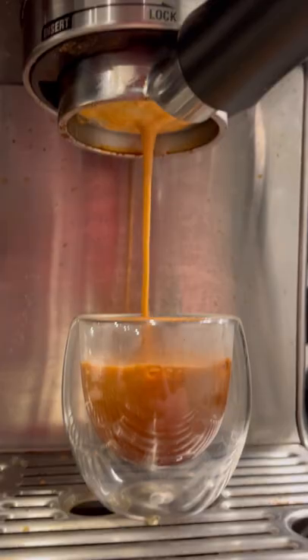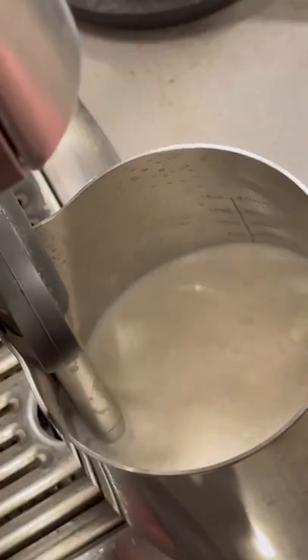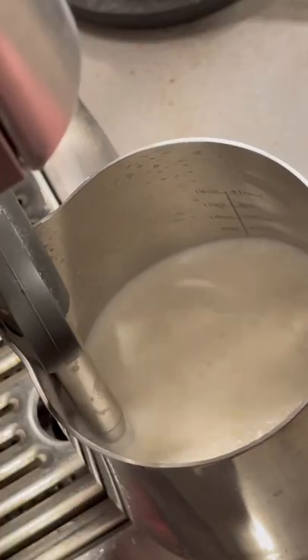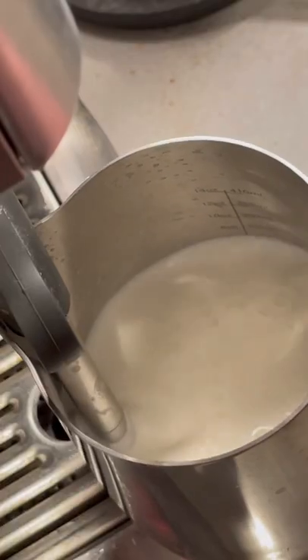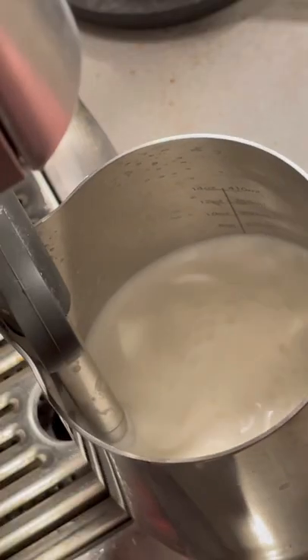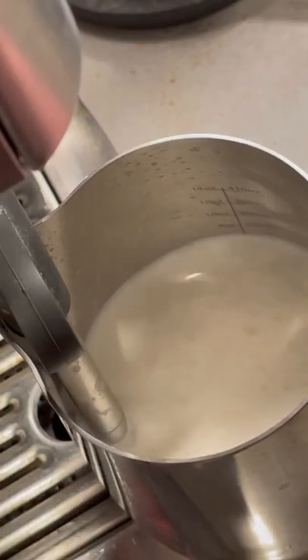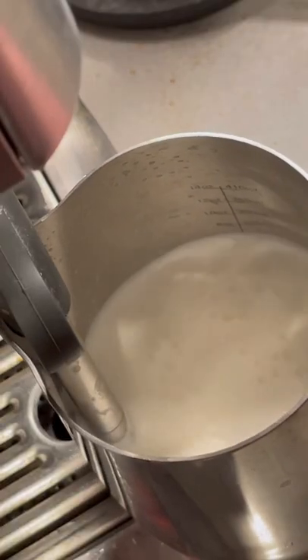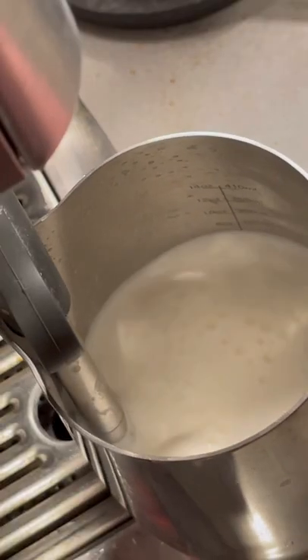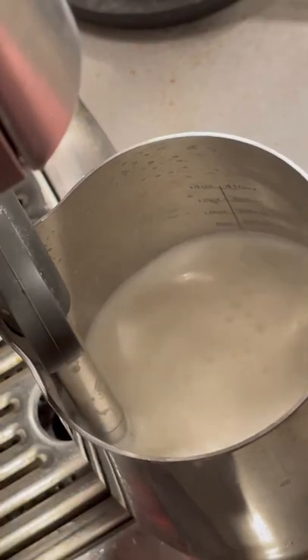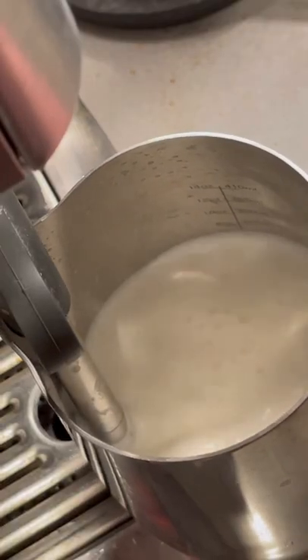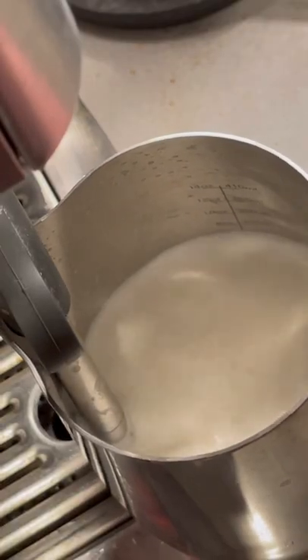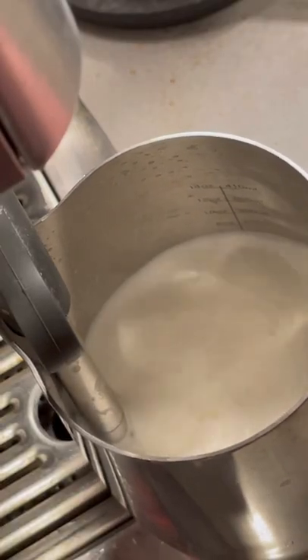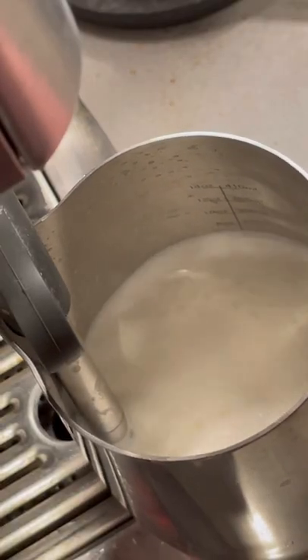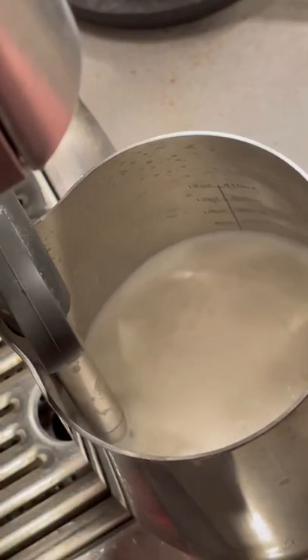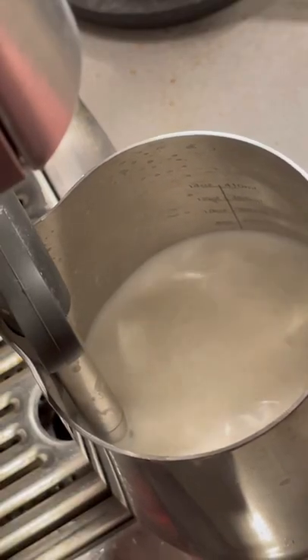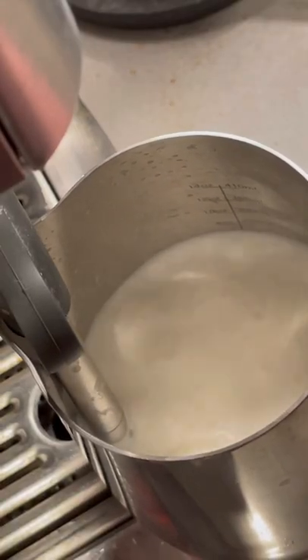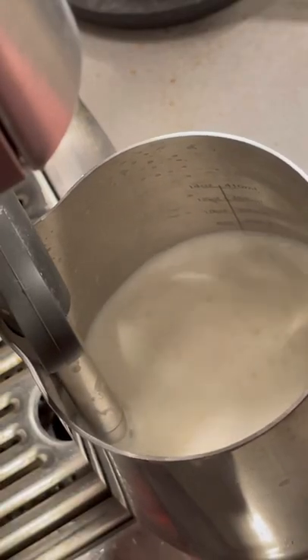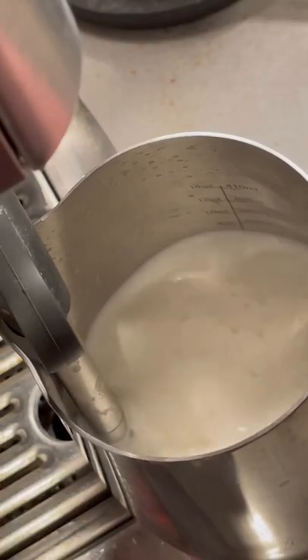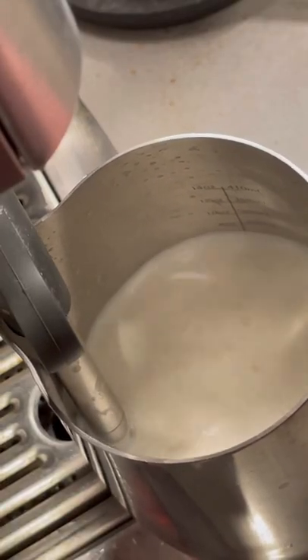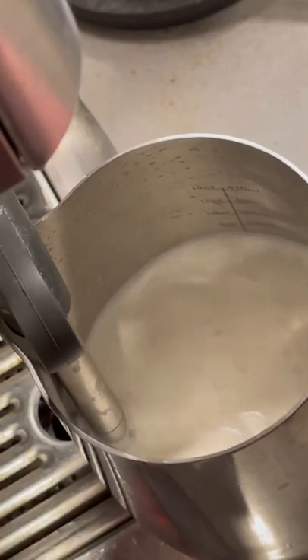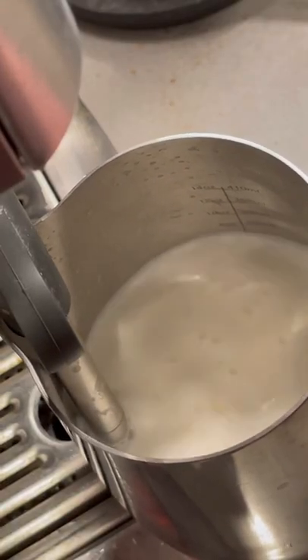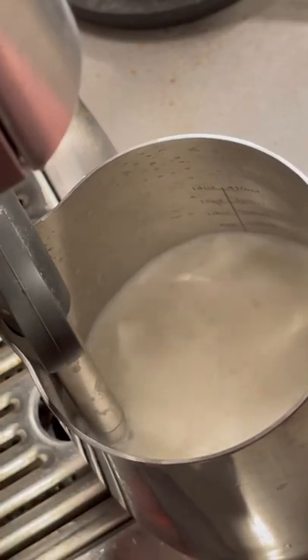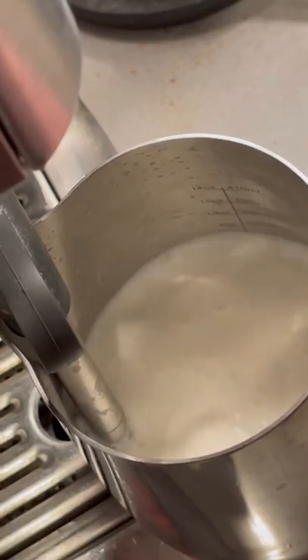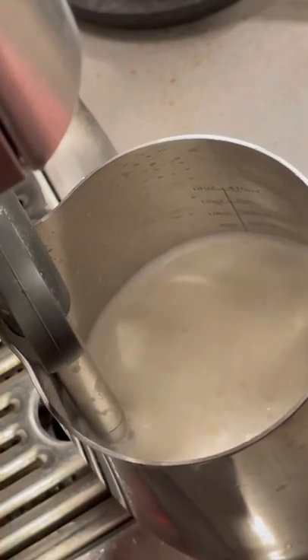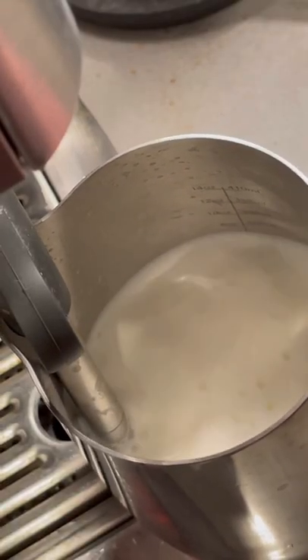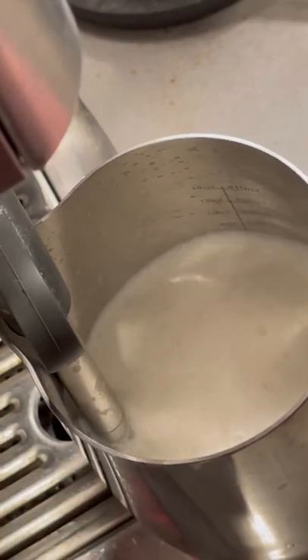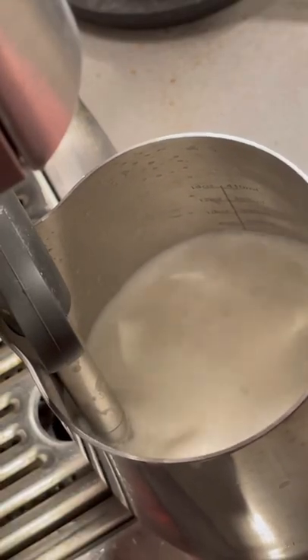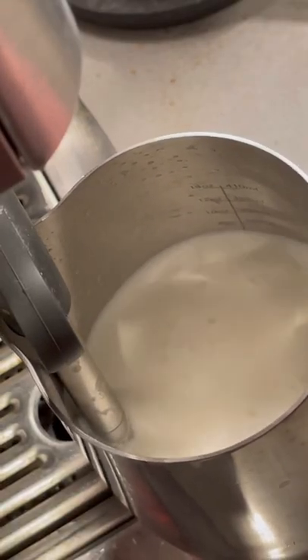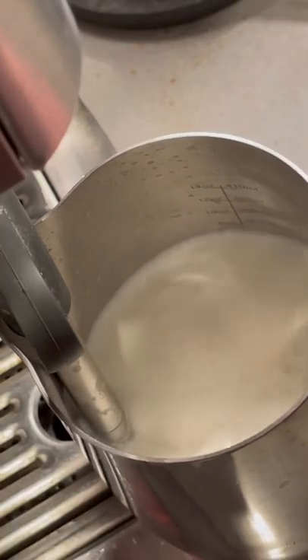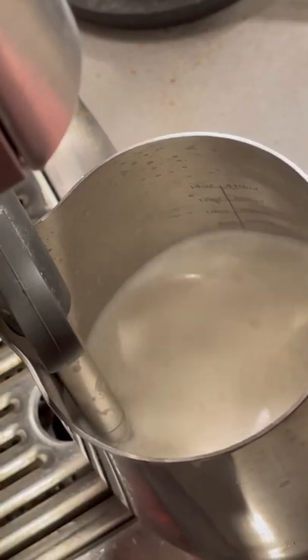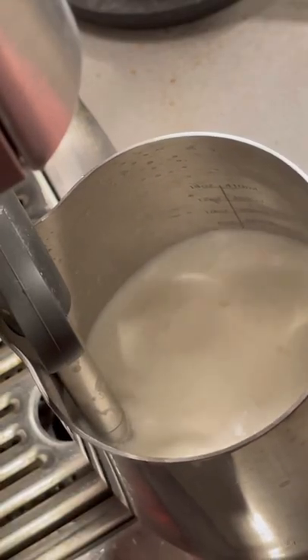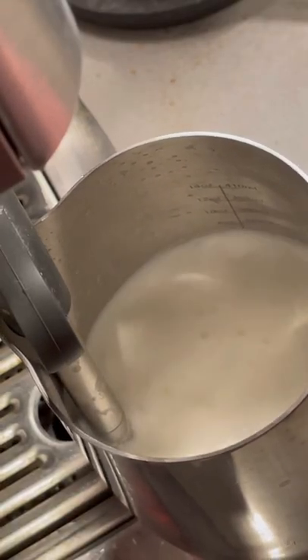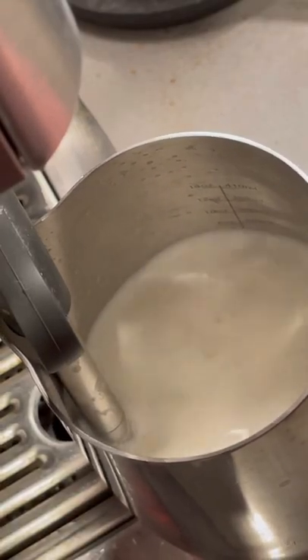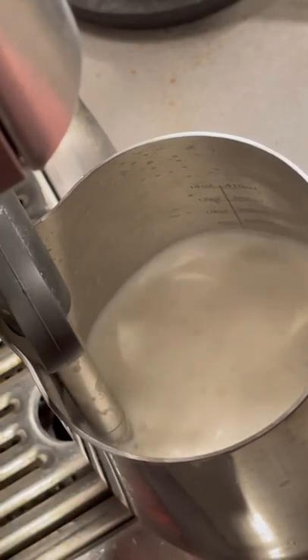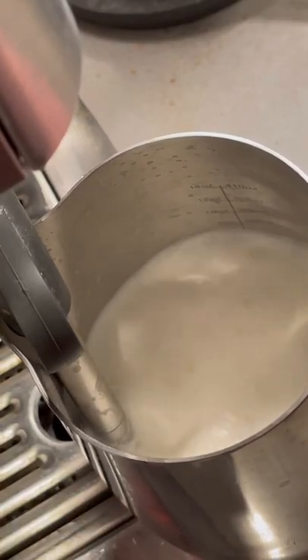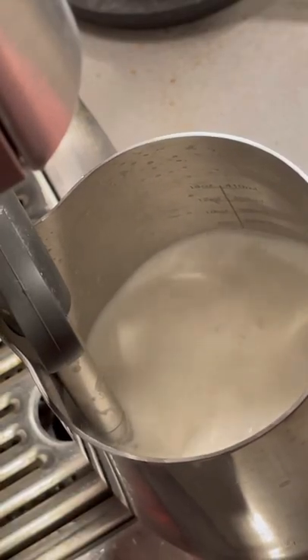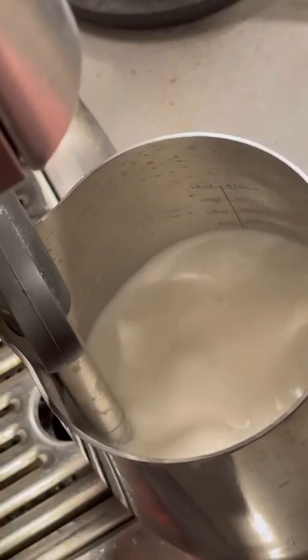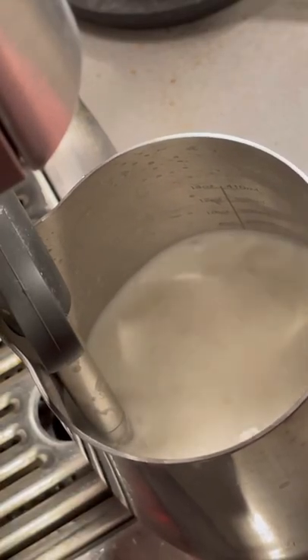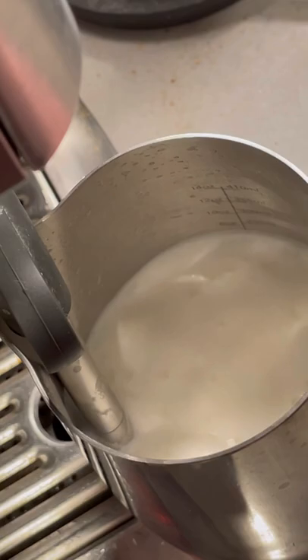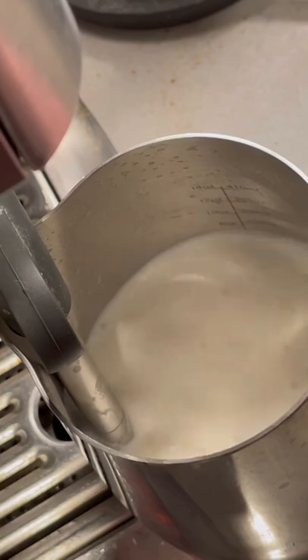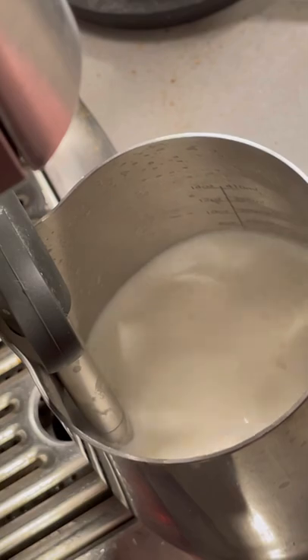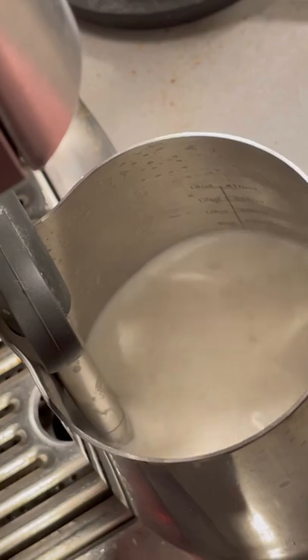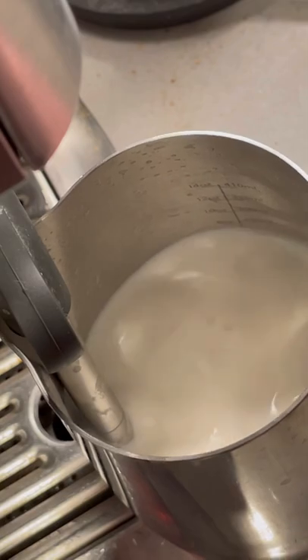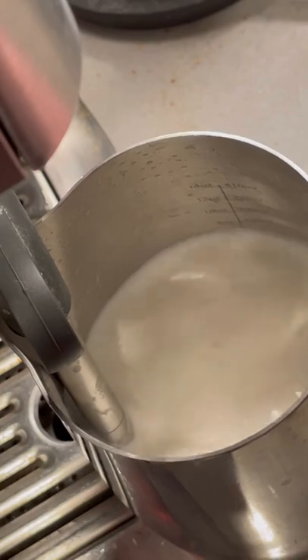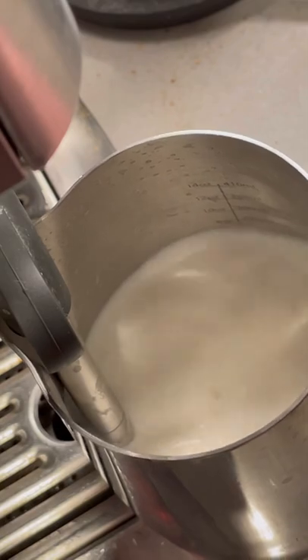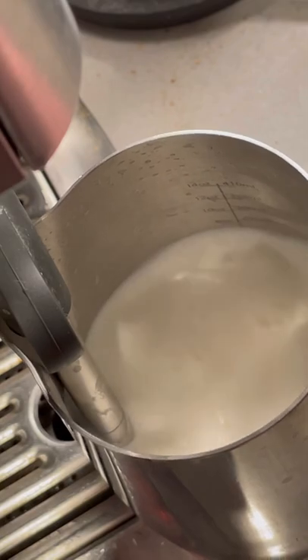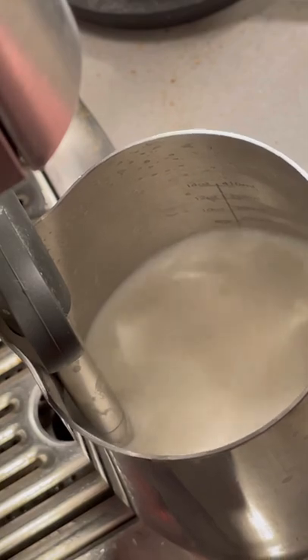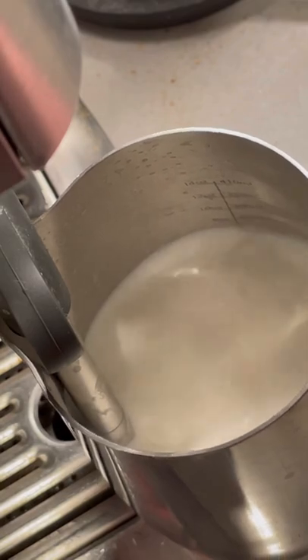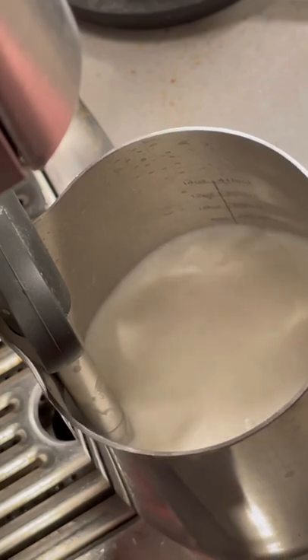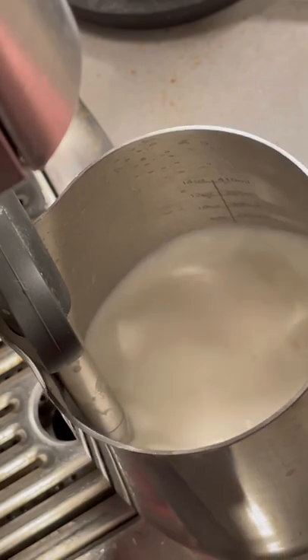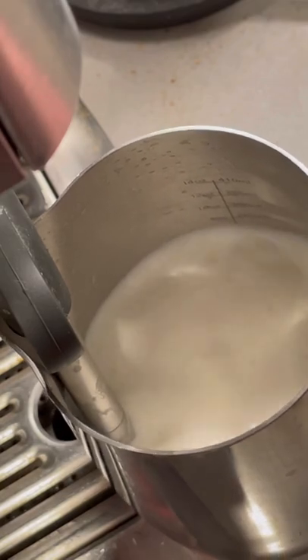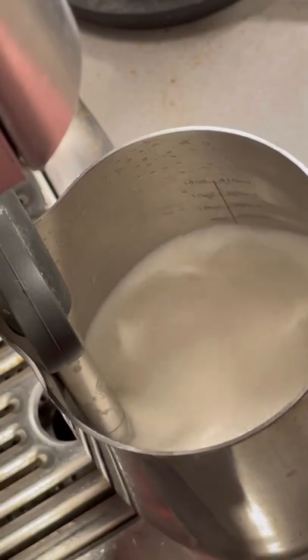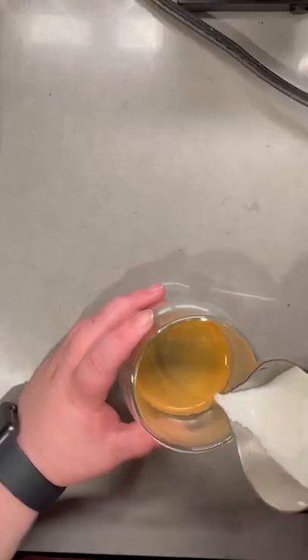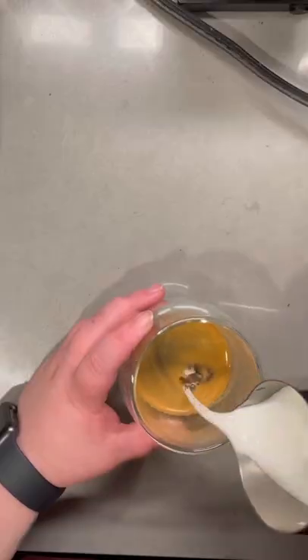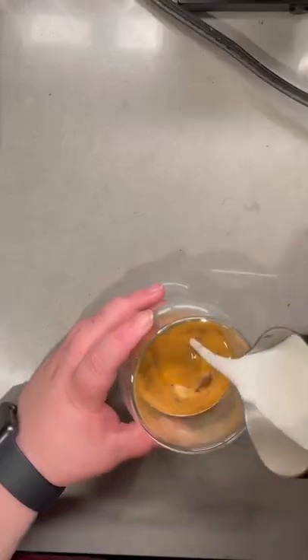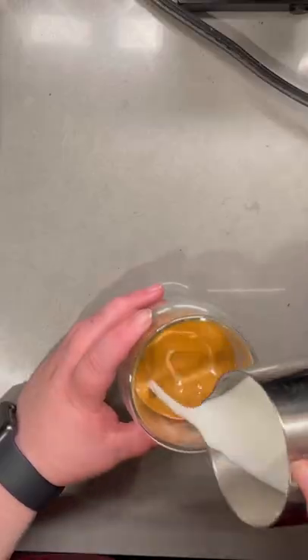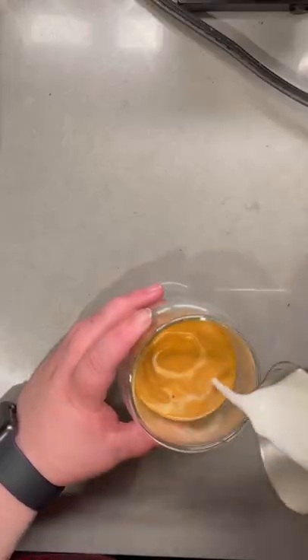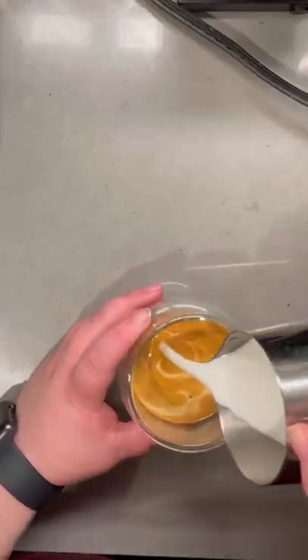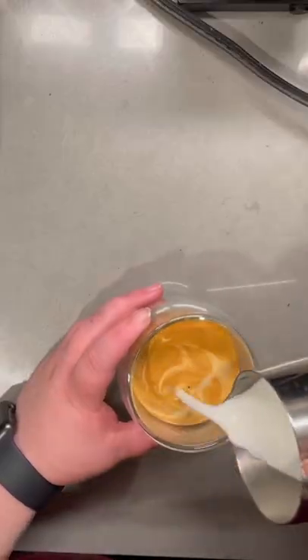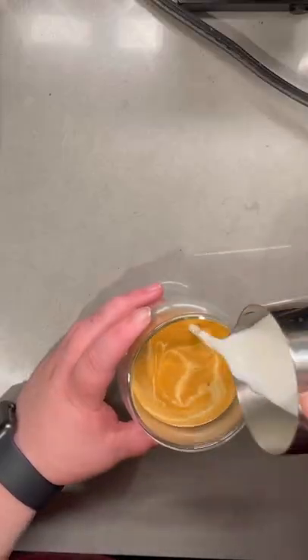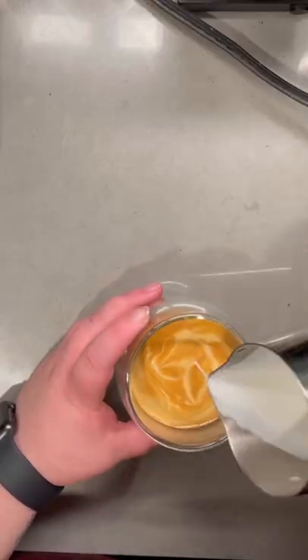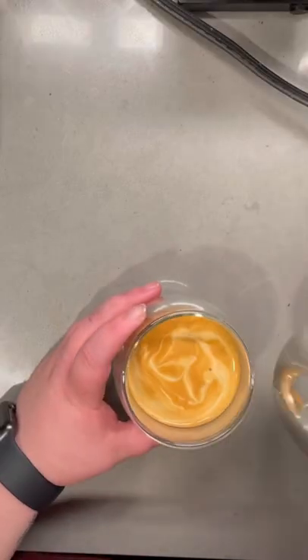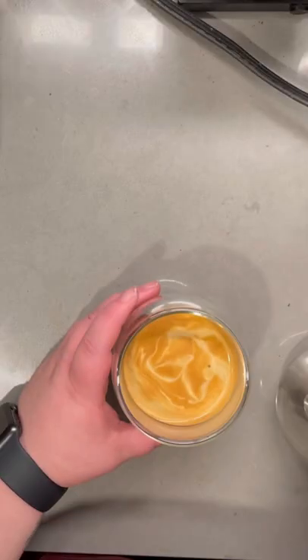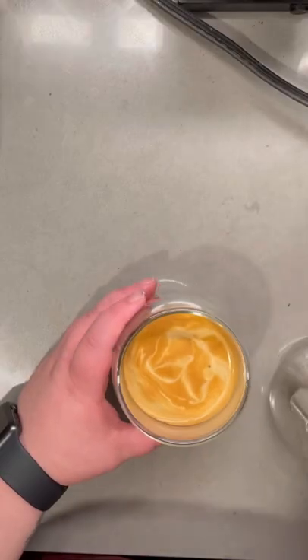Now it's time to froth some milk. I'm not a master at this, but for the first step, I put my tip in just a little bit to create like a ripping paper sound, then submerge it a little bit further to get a vortex.